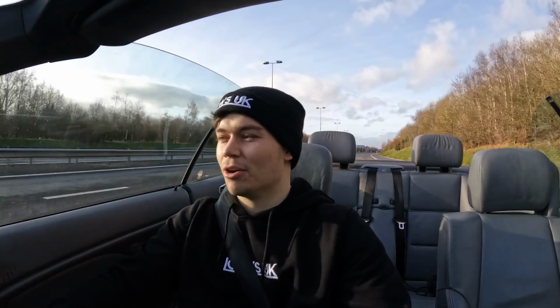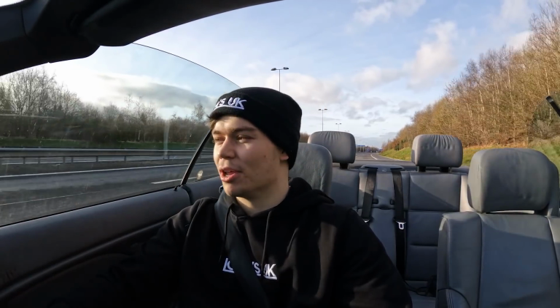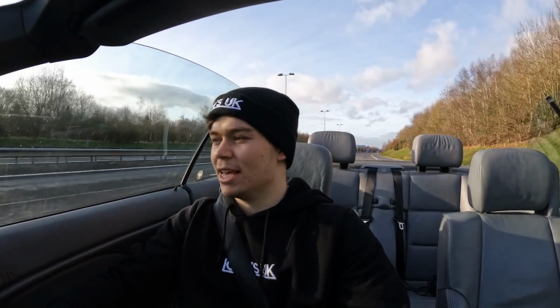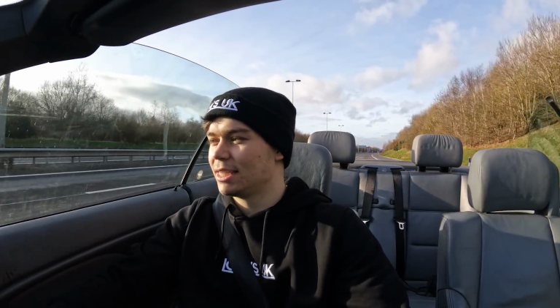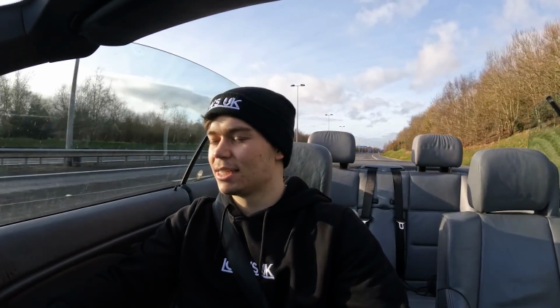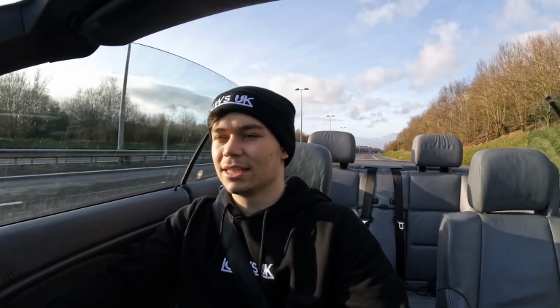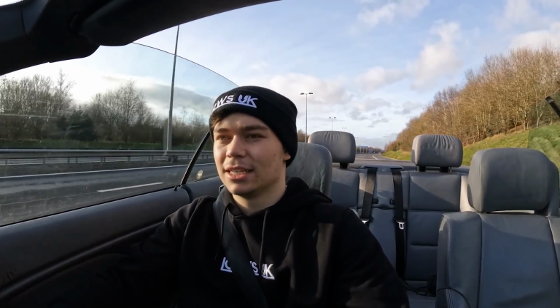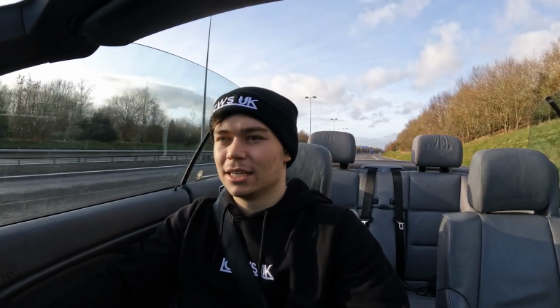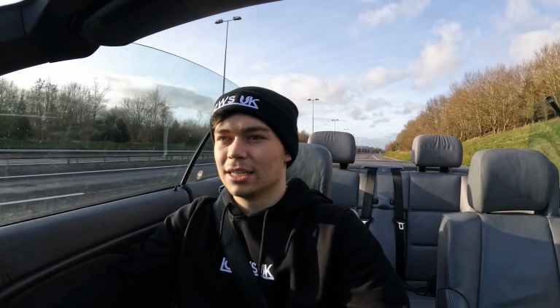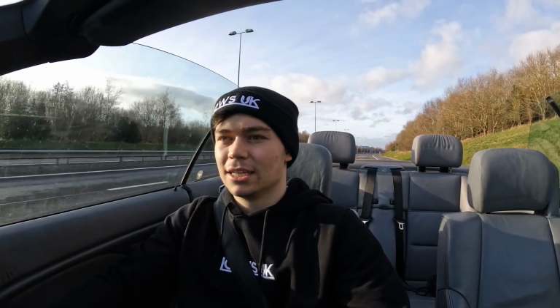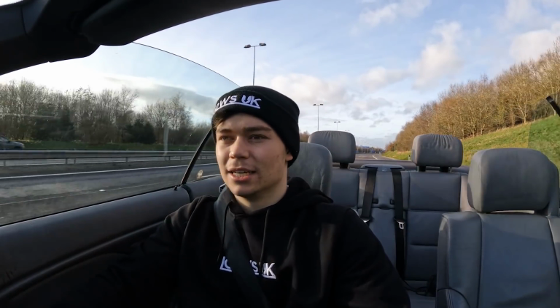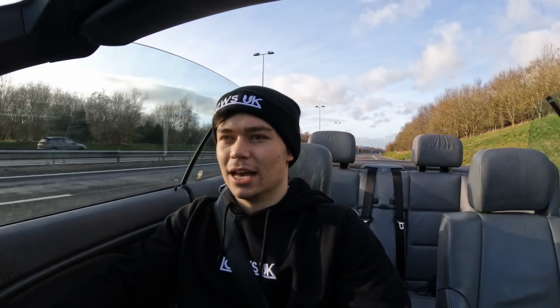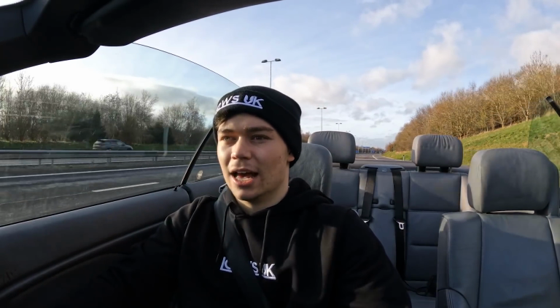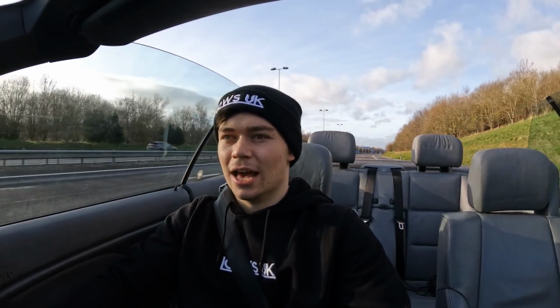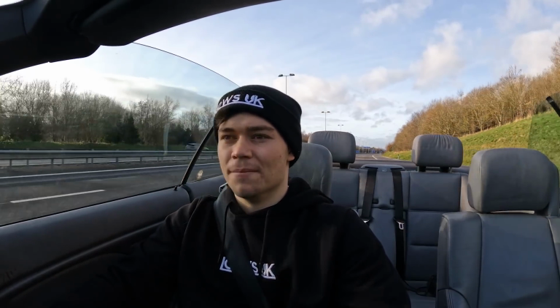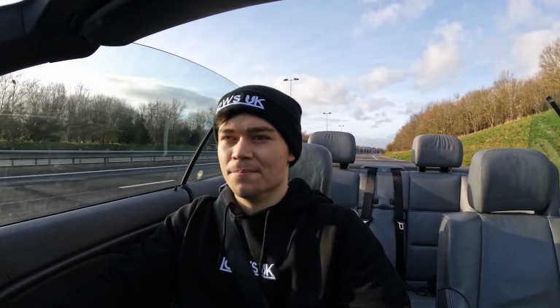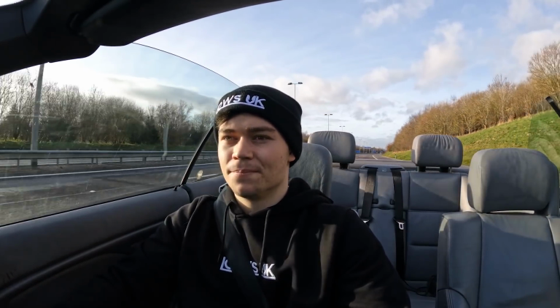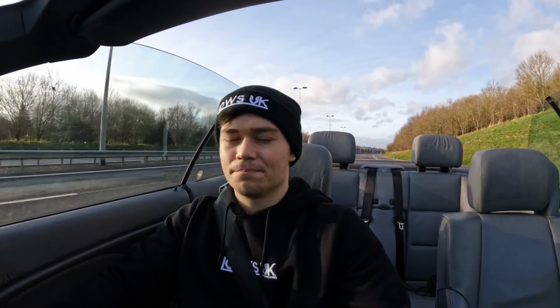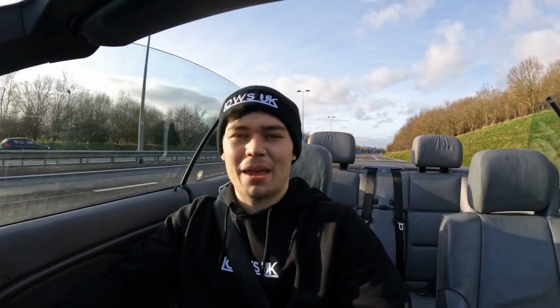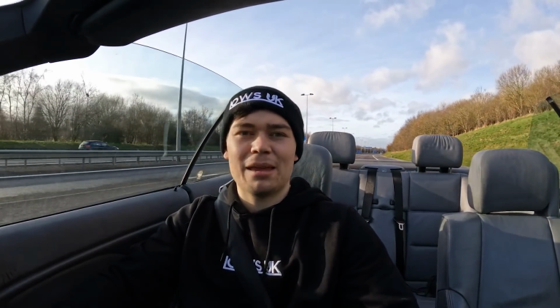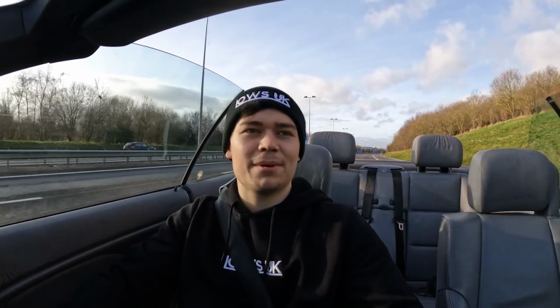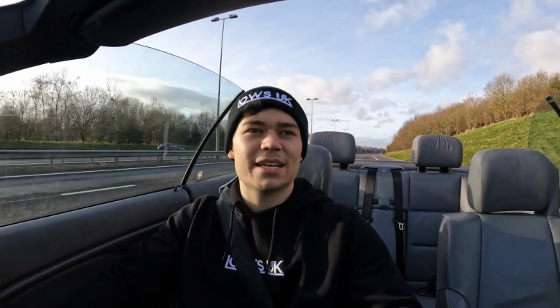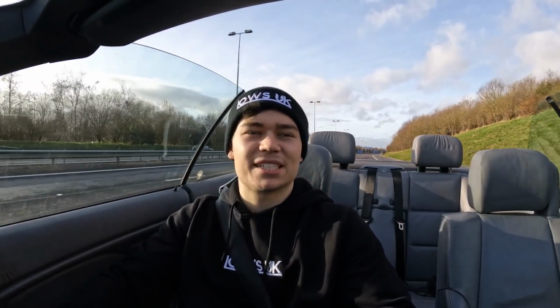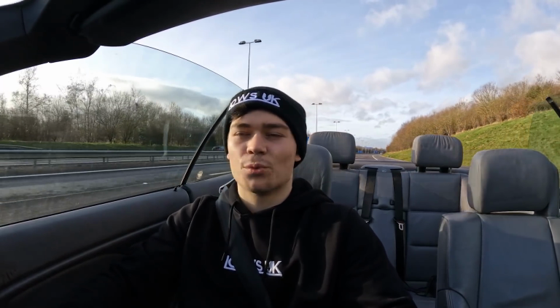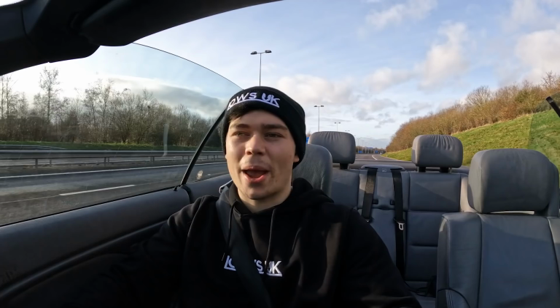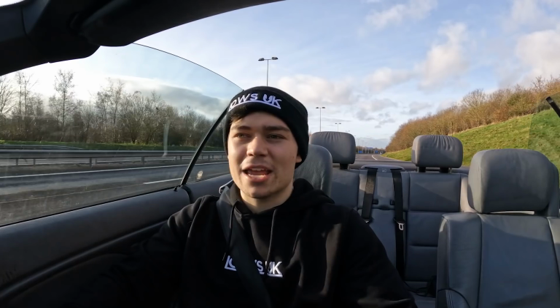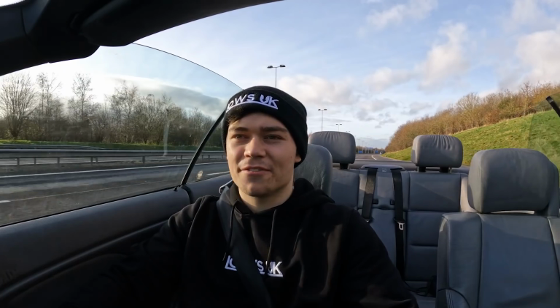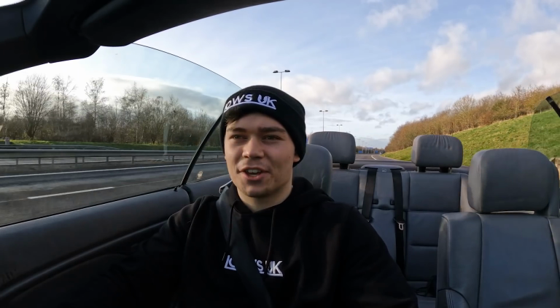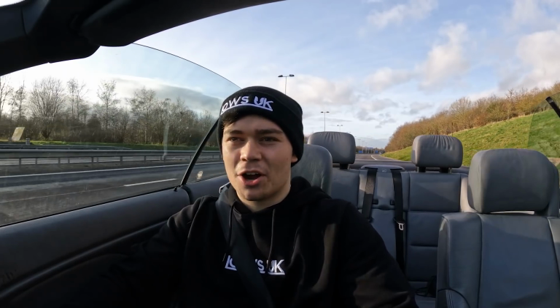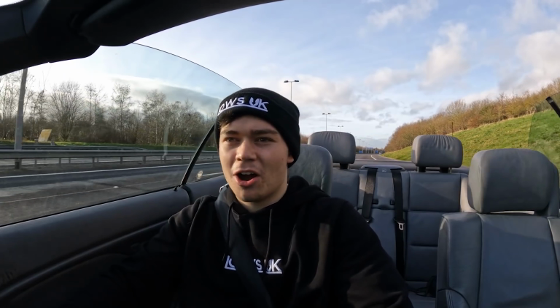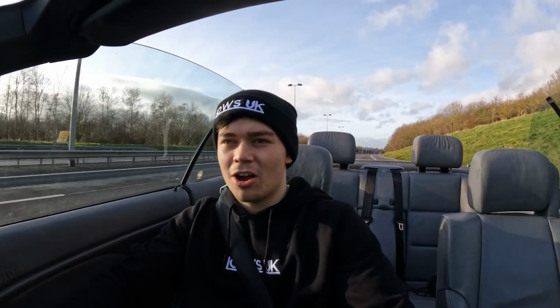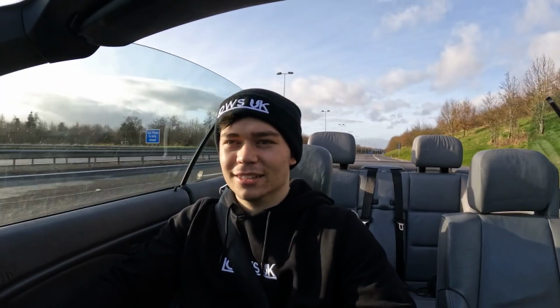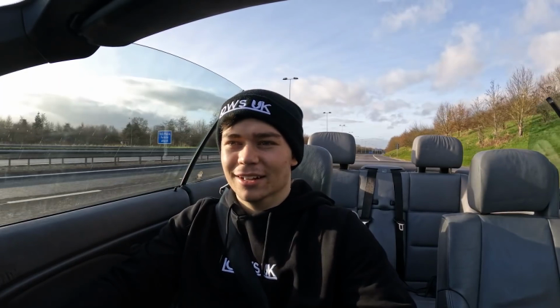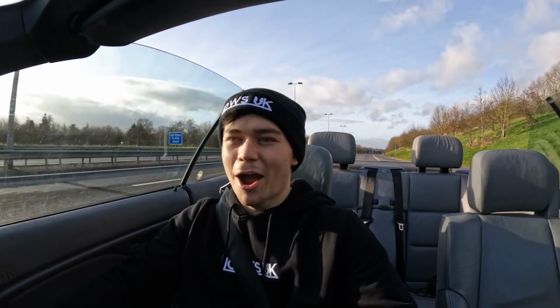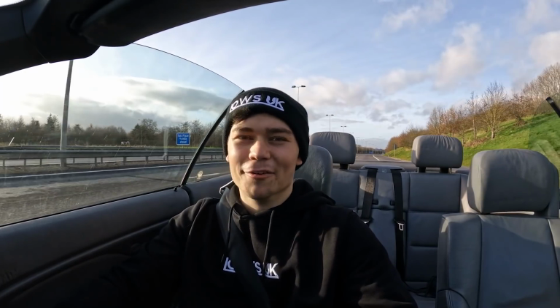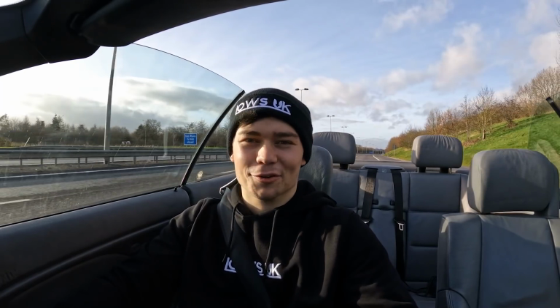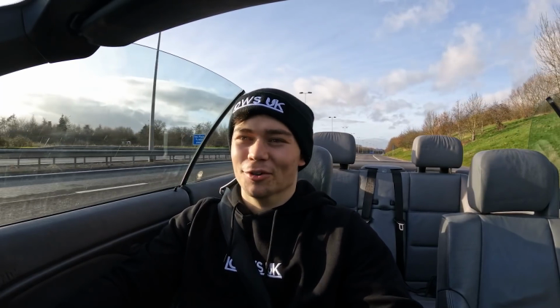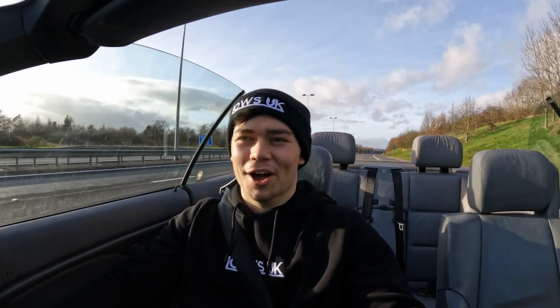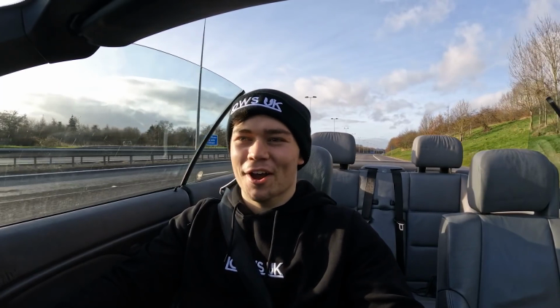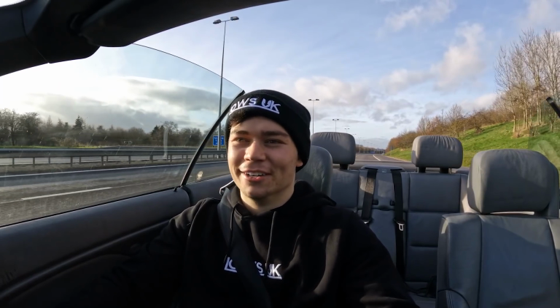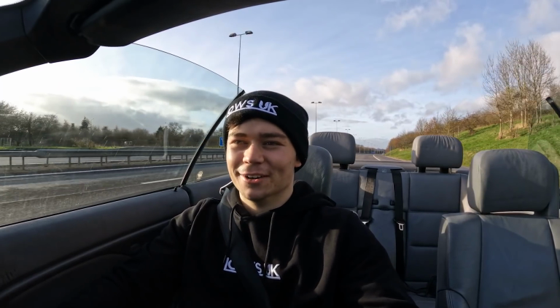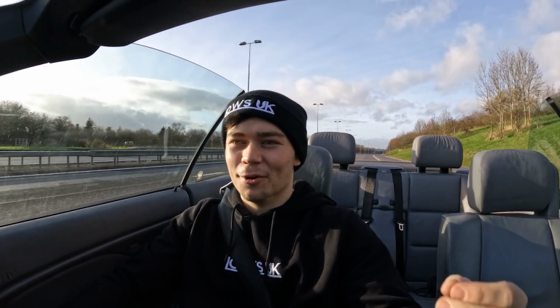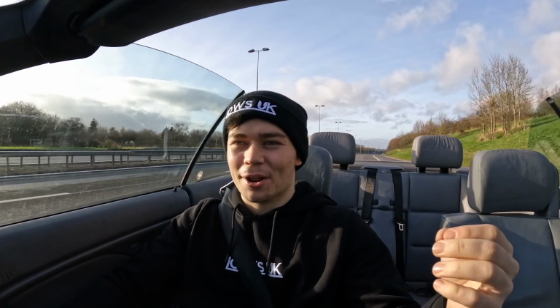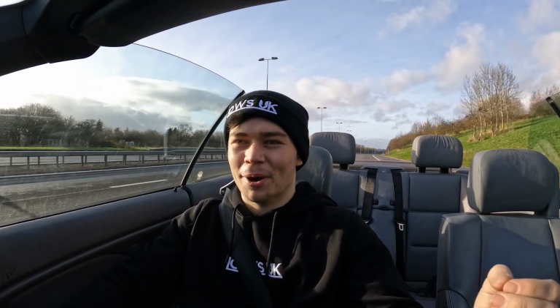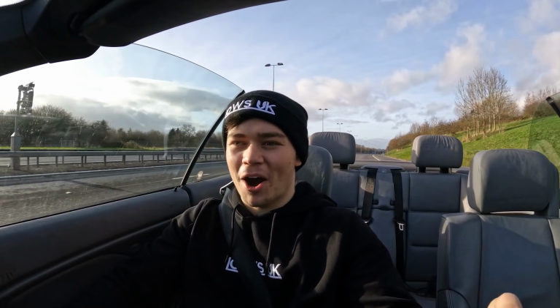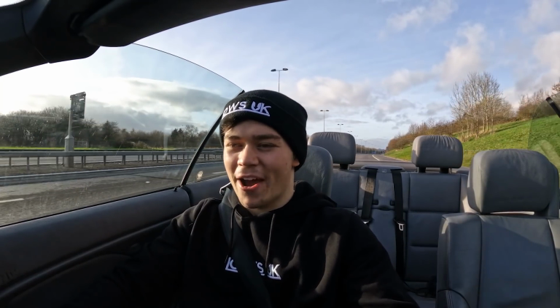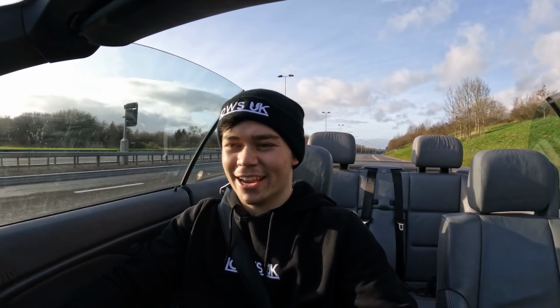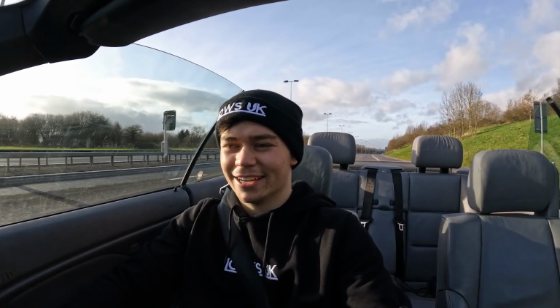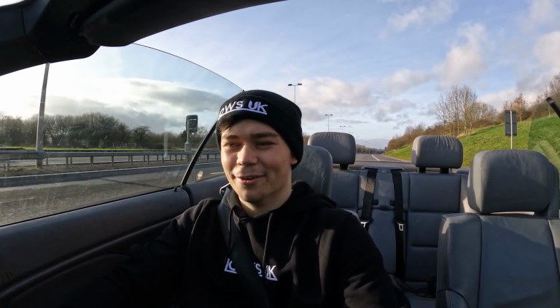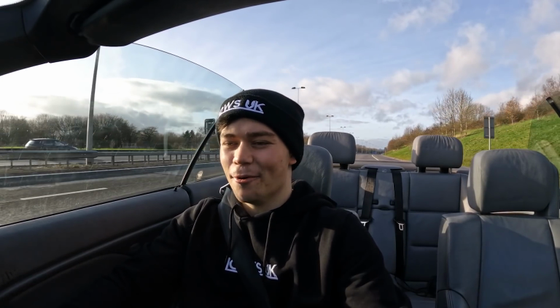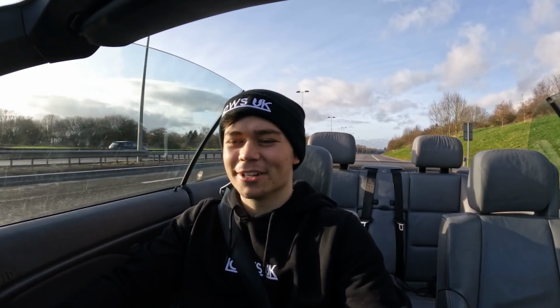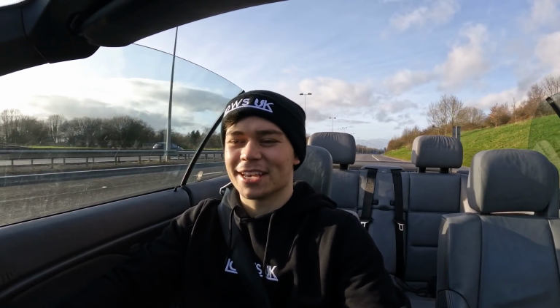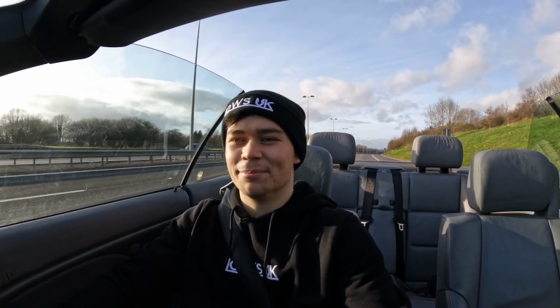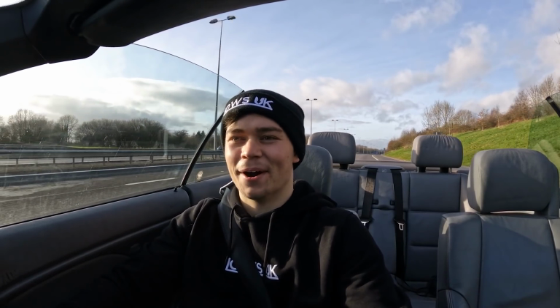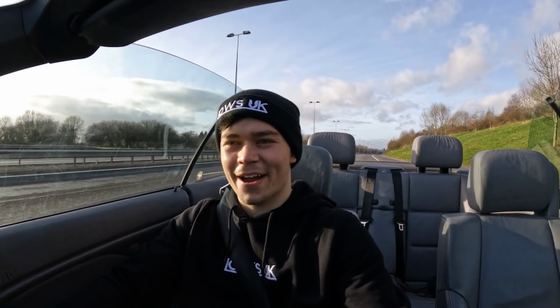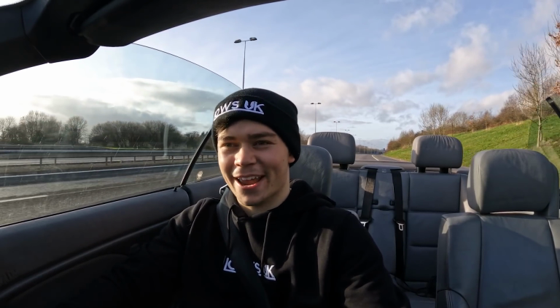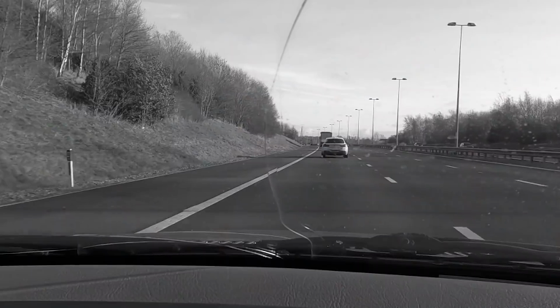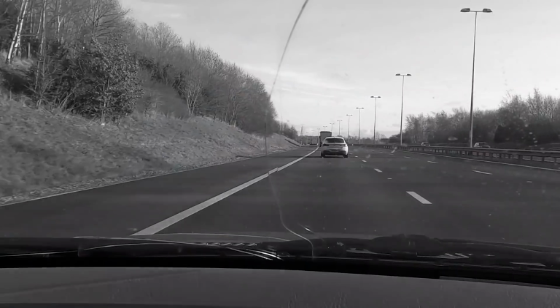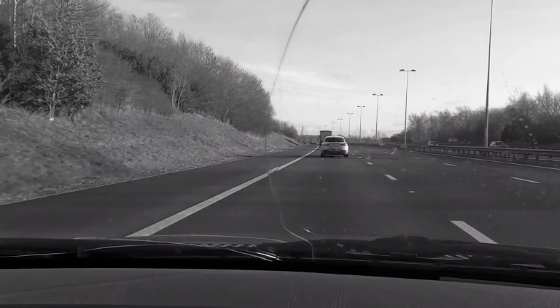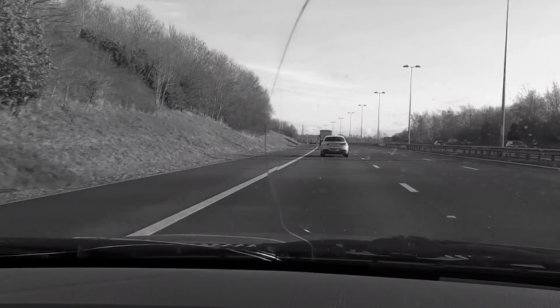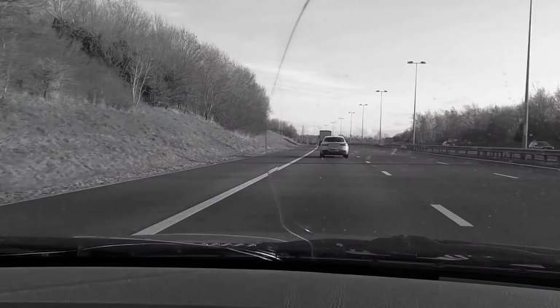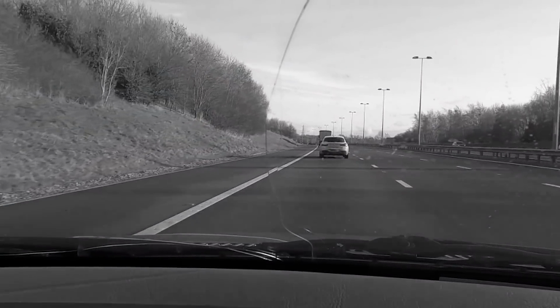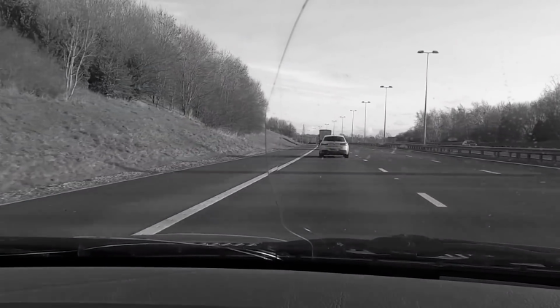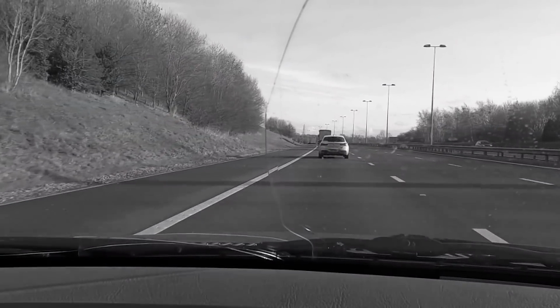It has definitely lost a few horses though — this thing doesn't feel the quickest. Drop it to third — it does not feel like 190 horsepower at all, feels more like 150 if I'm being honest. Maybe it's the weight of the car overall, but what a buy.